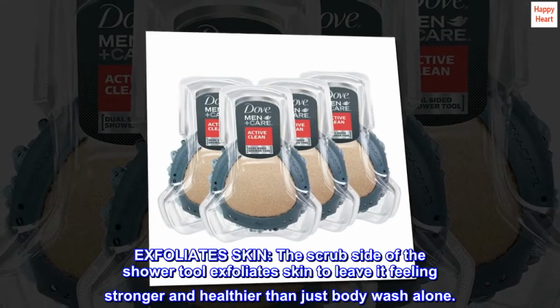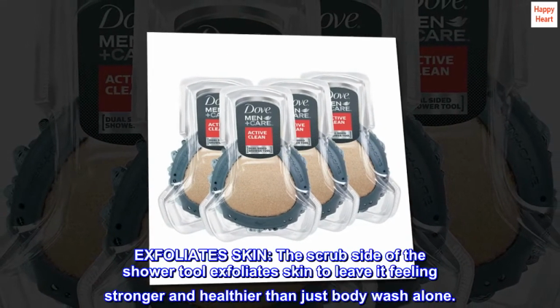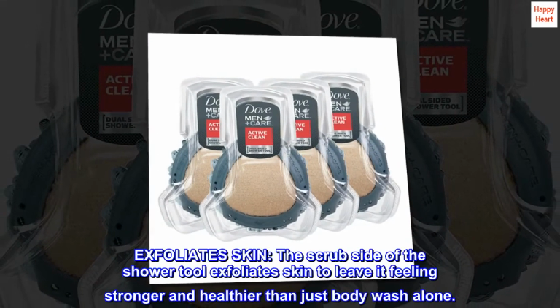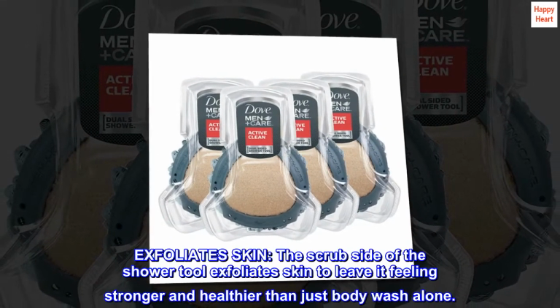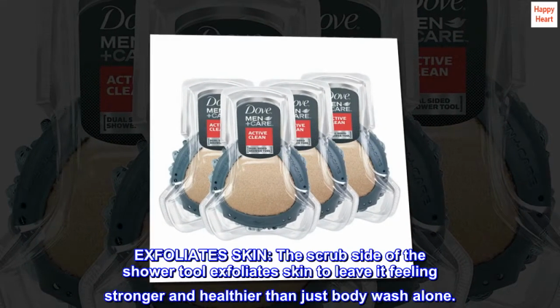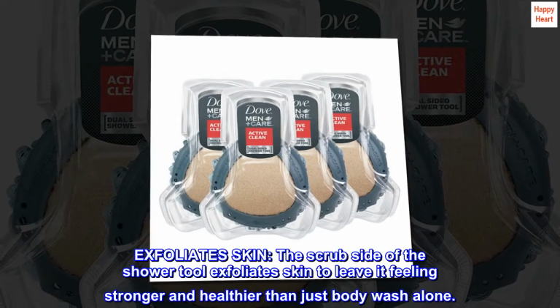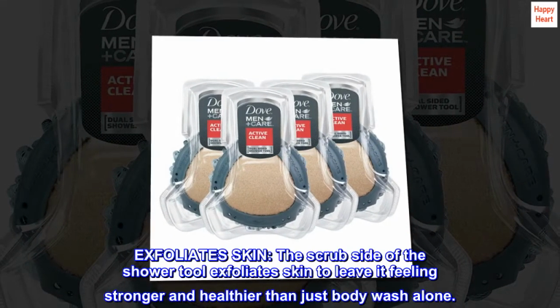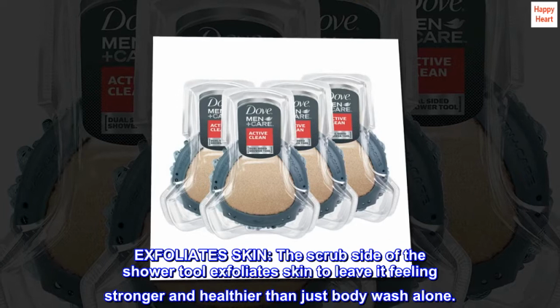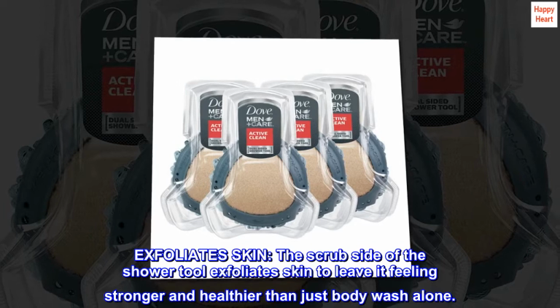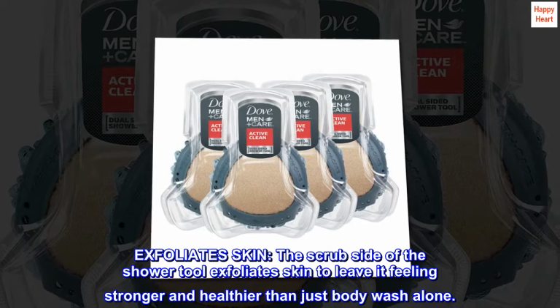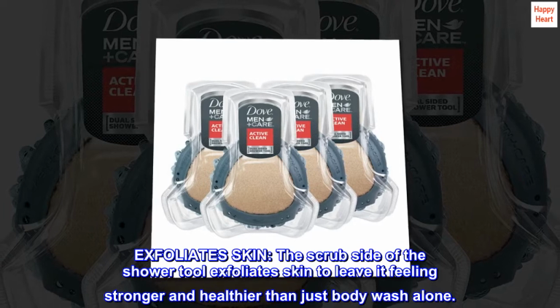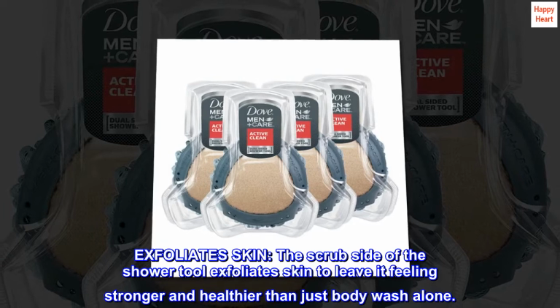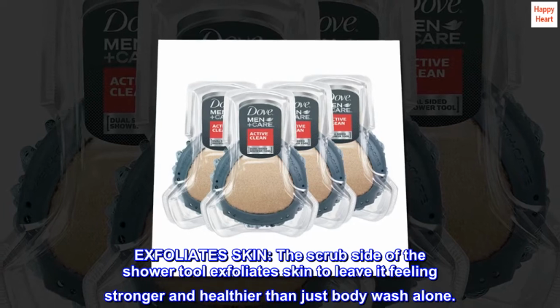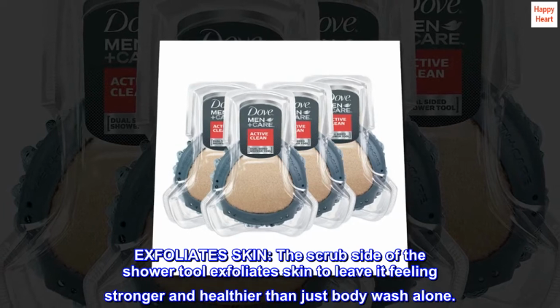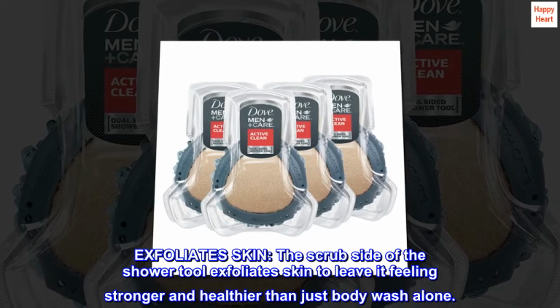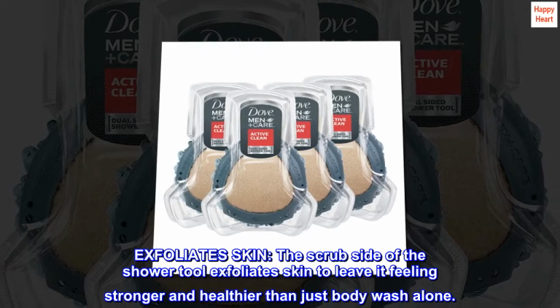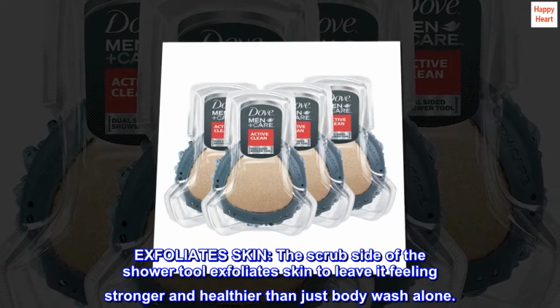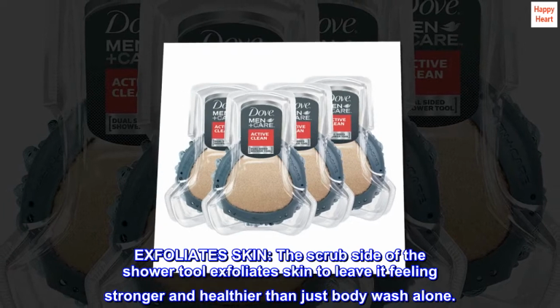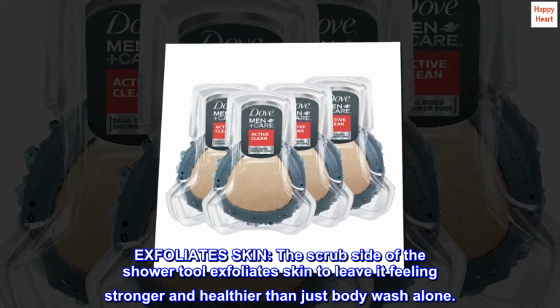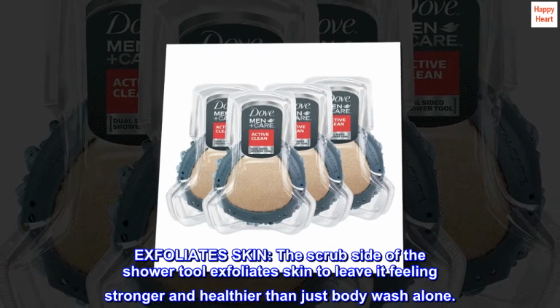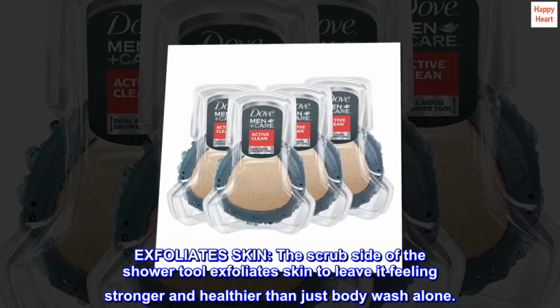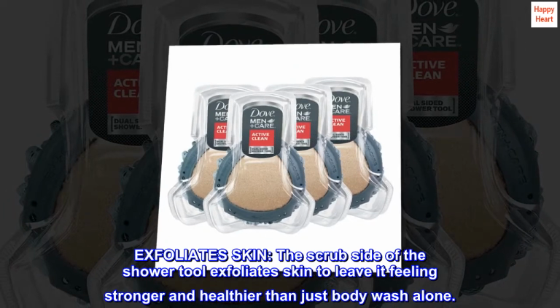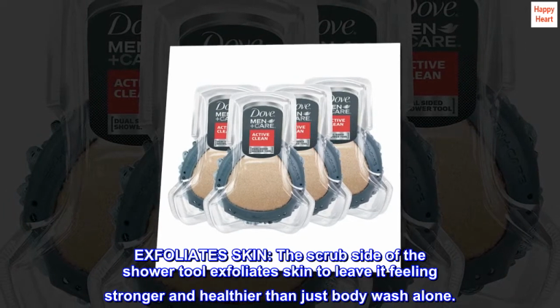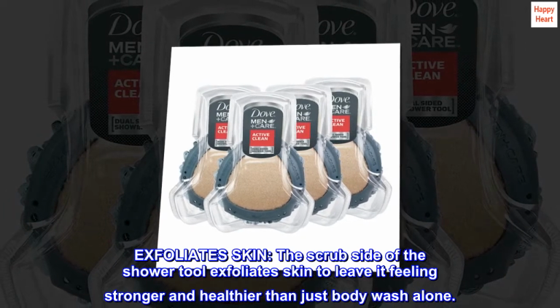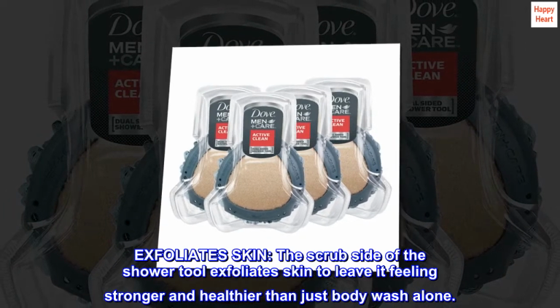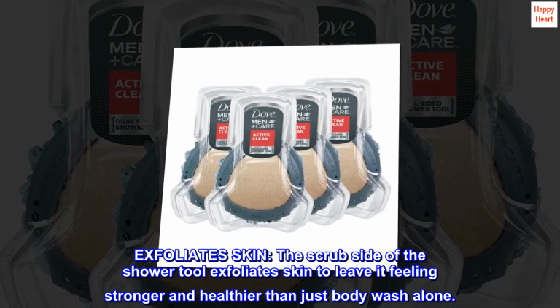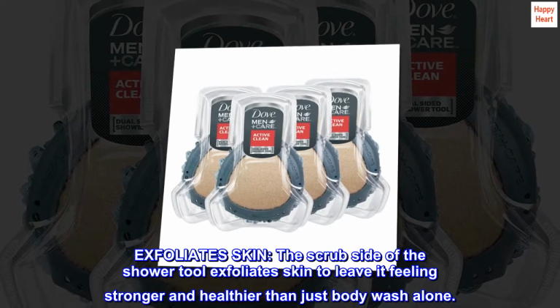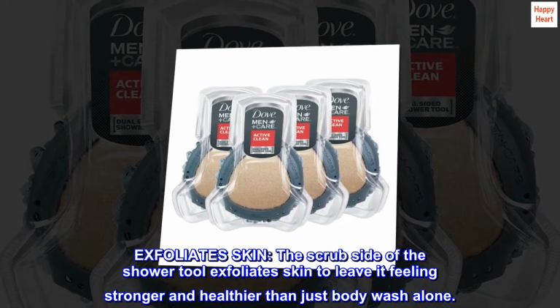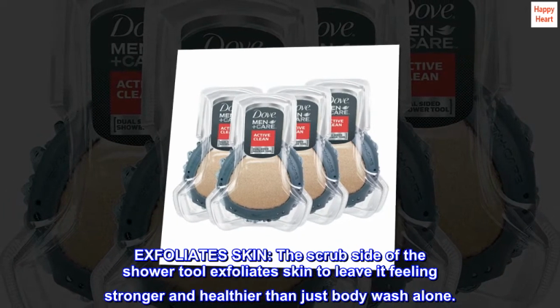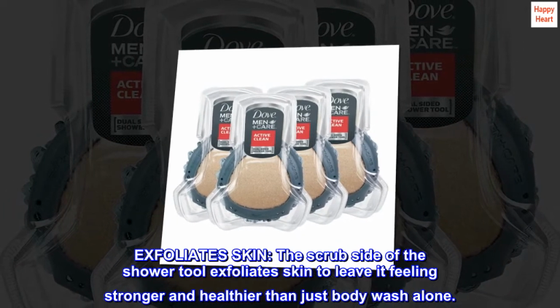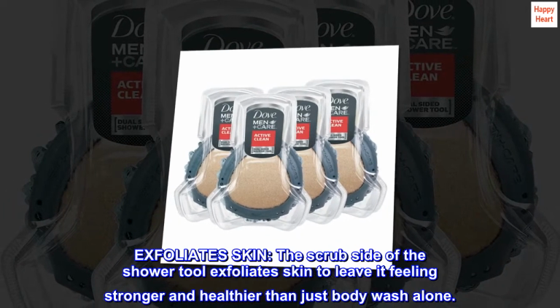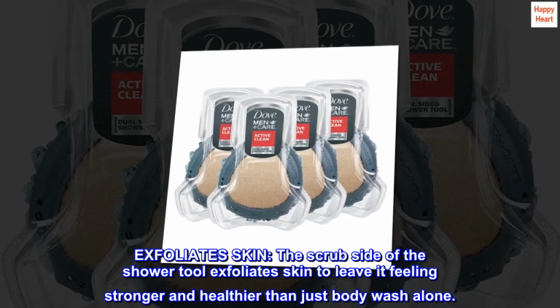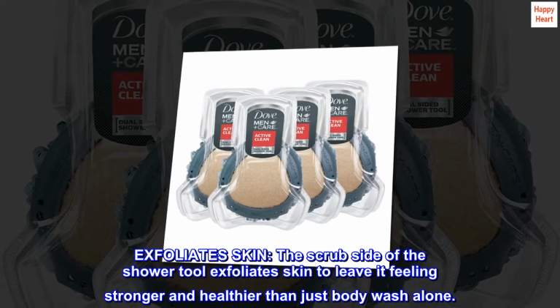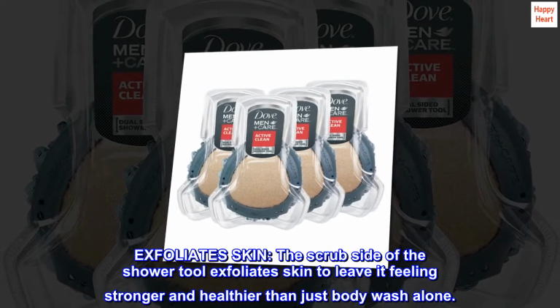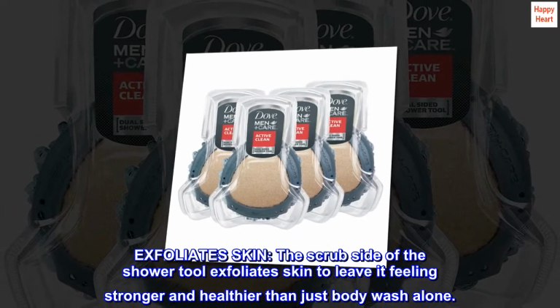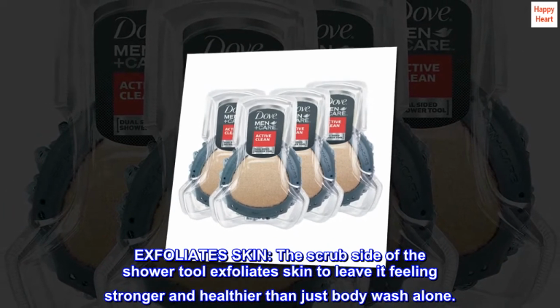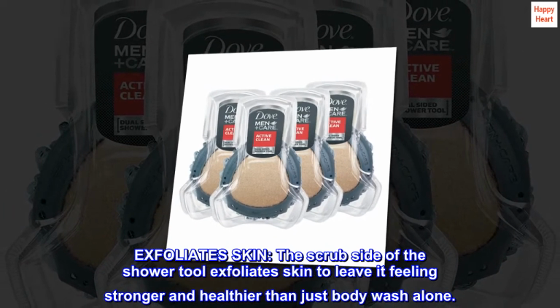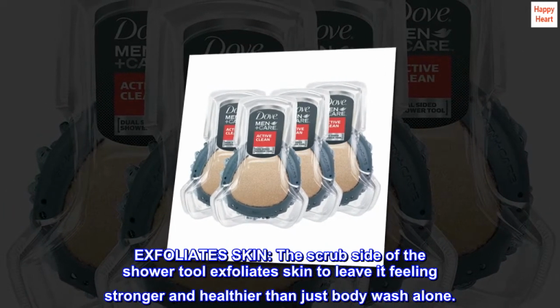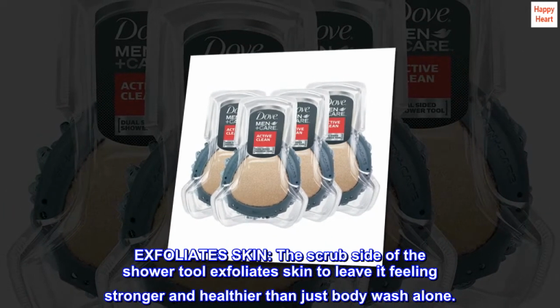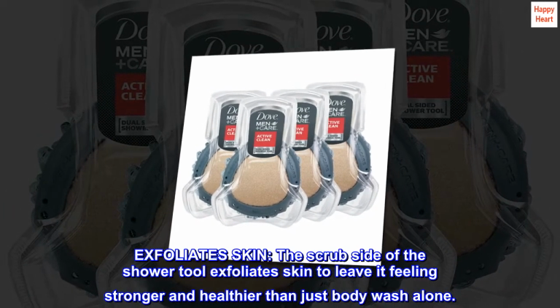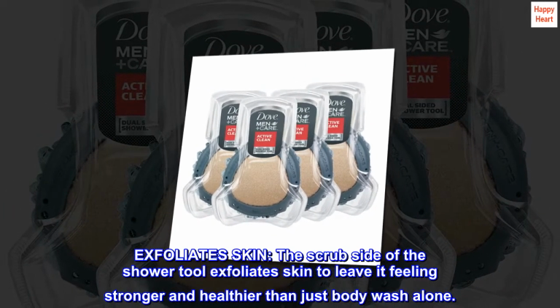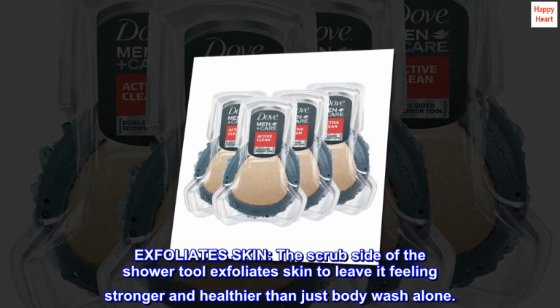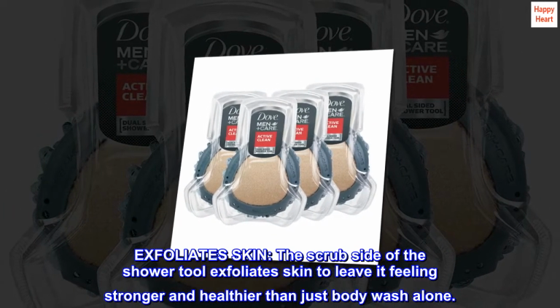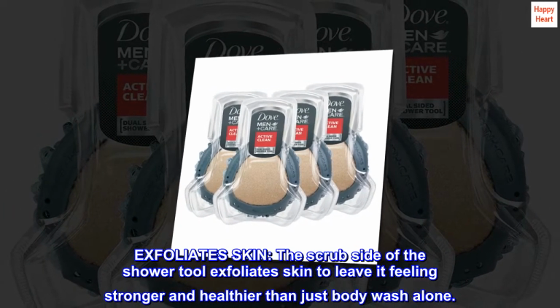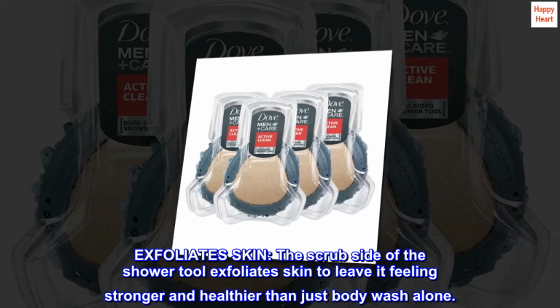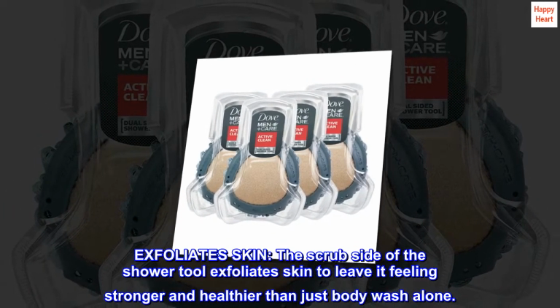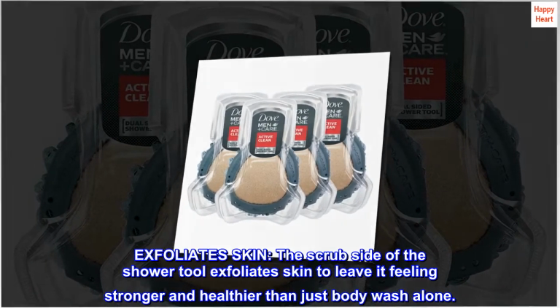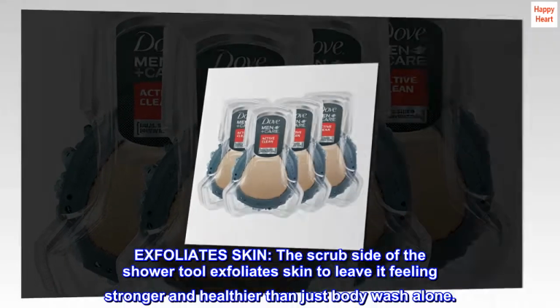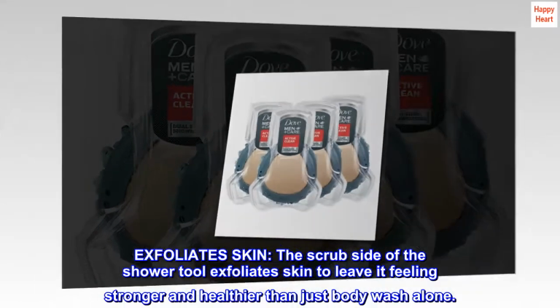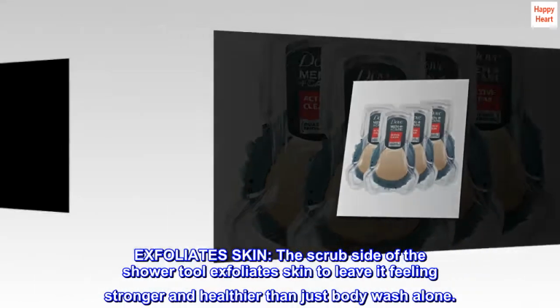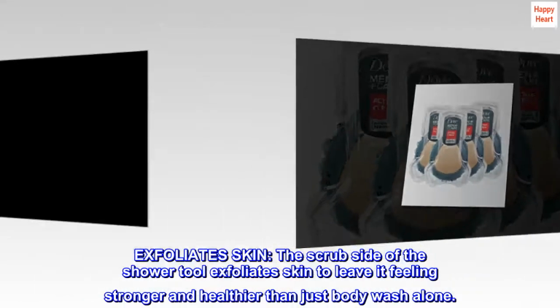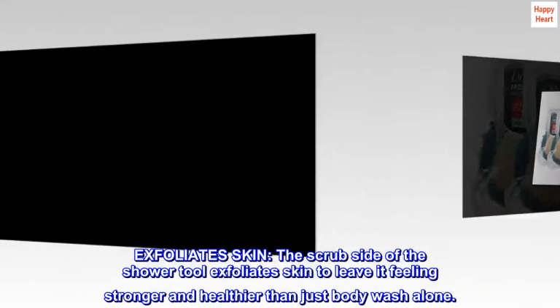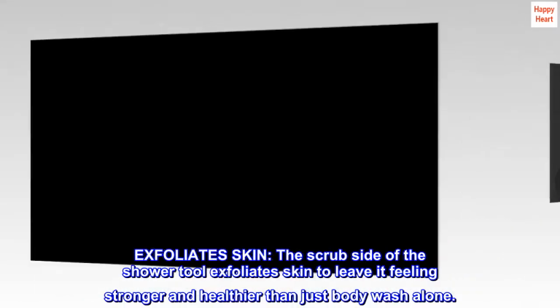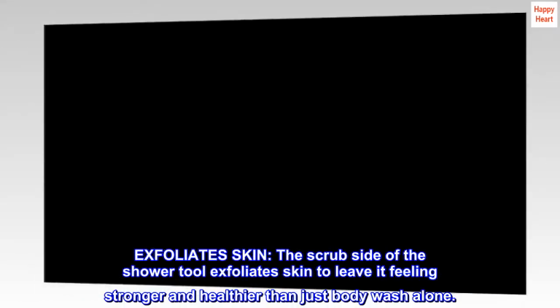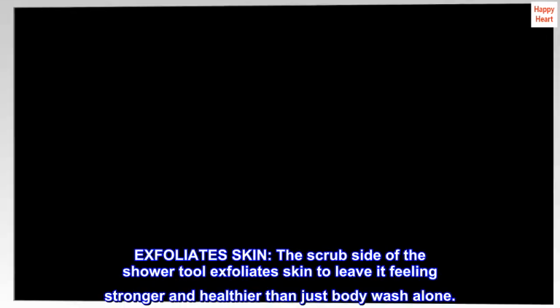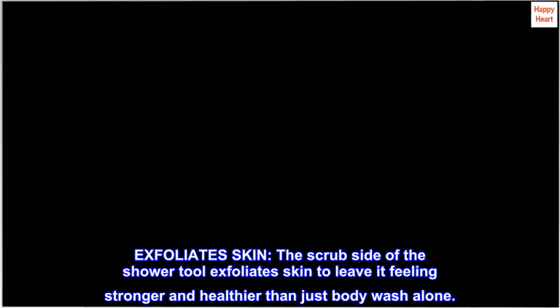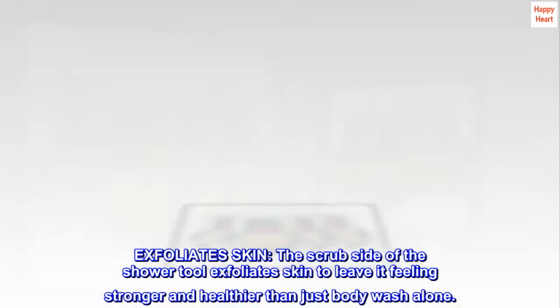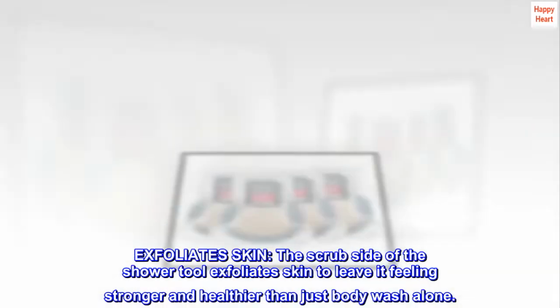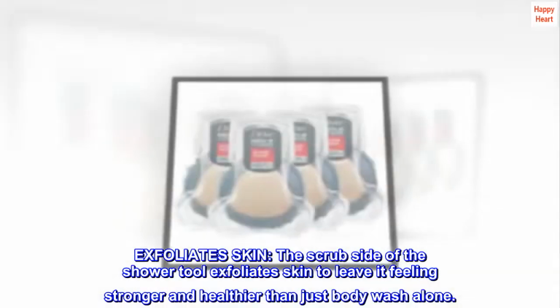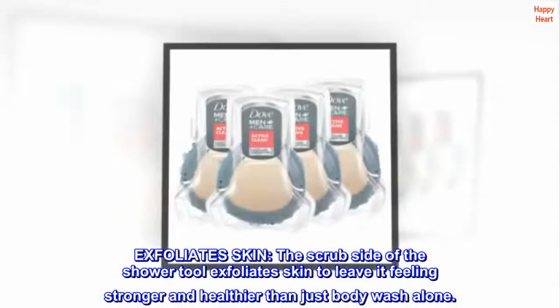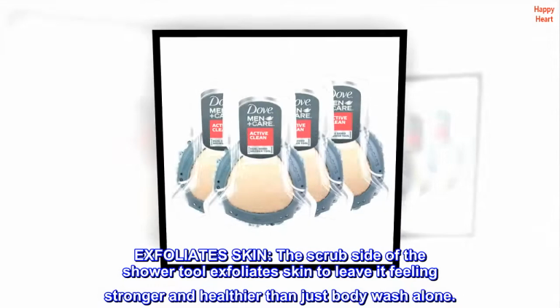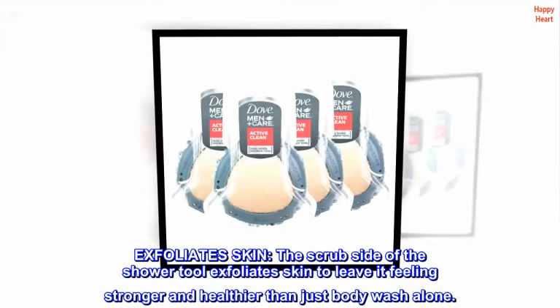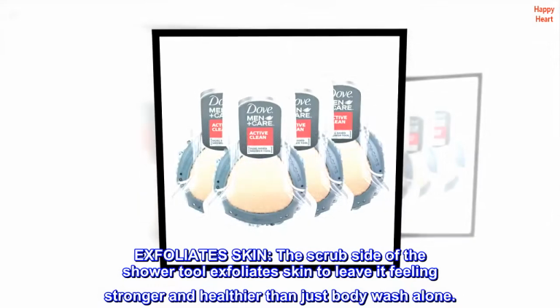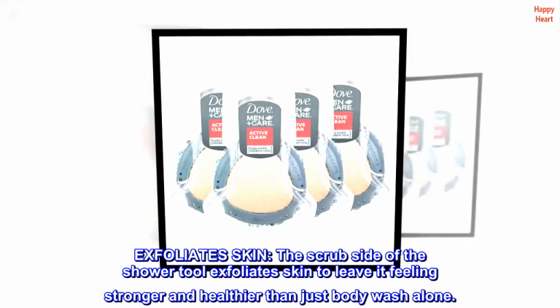Exfoliate Skin — the scrub side of the shower tool exfoliates skin to leave it feeling stronger and healthier than just body wash alone.